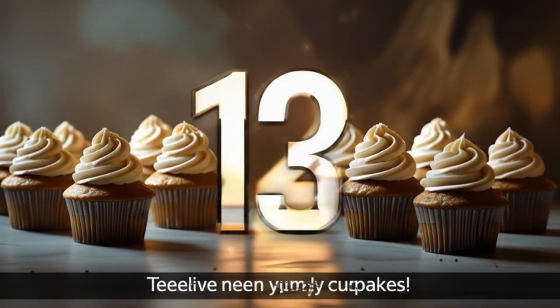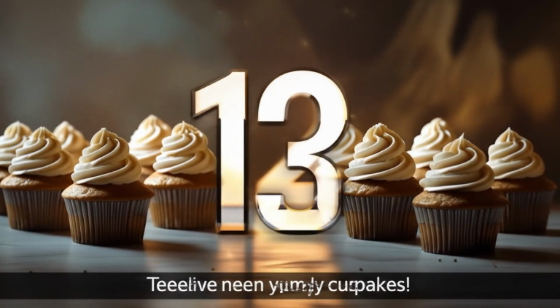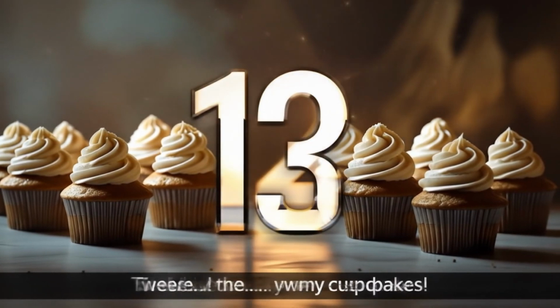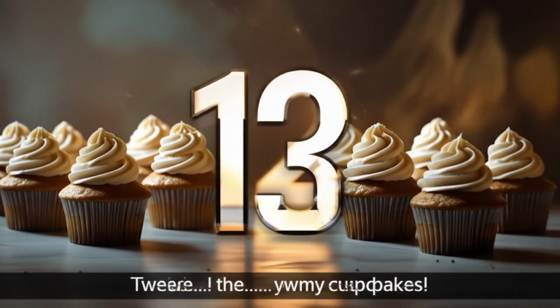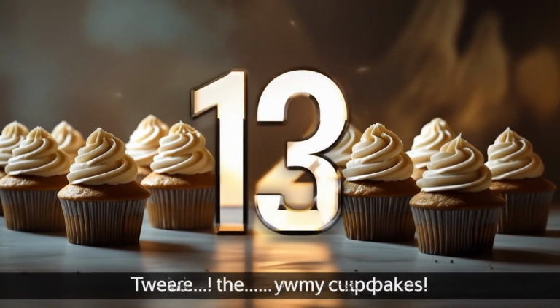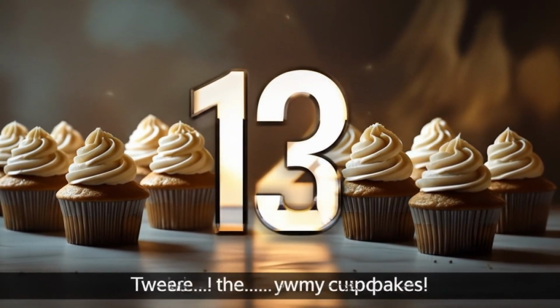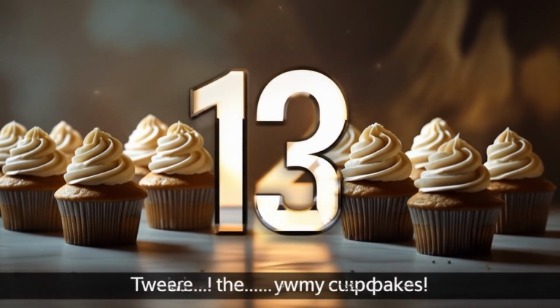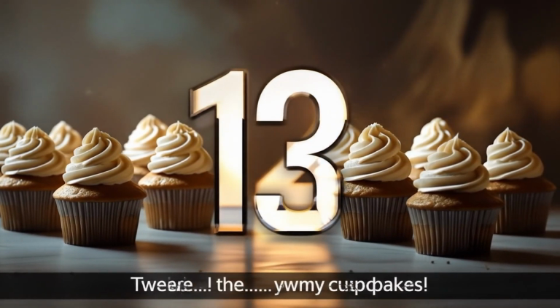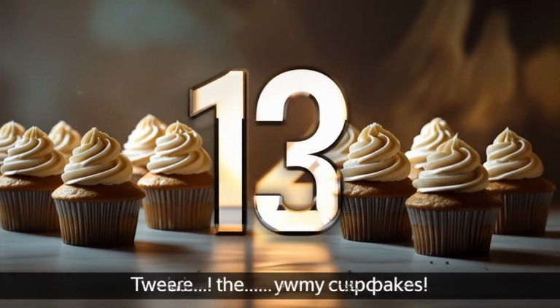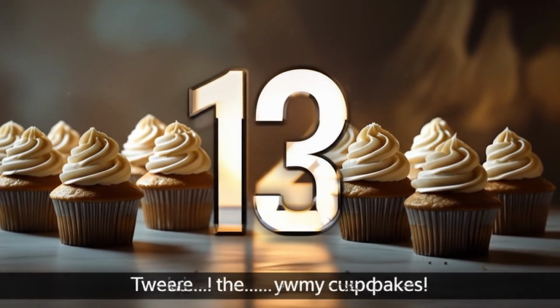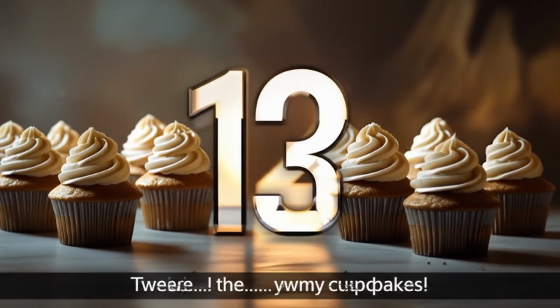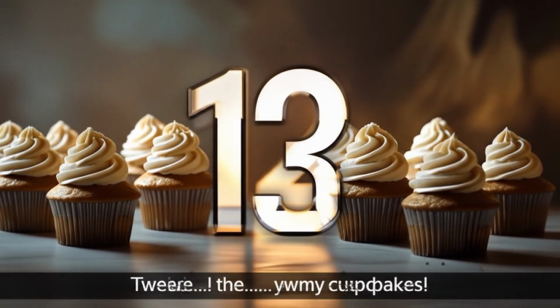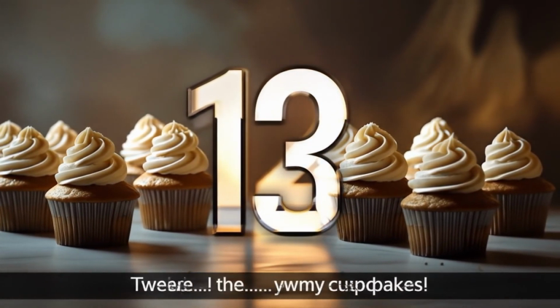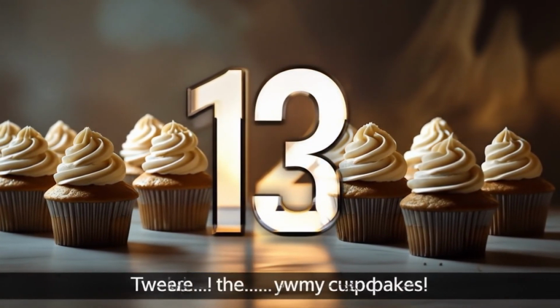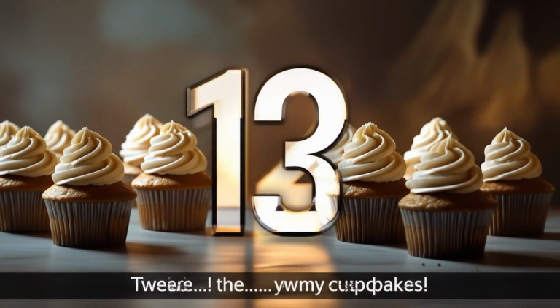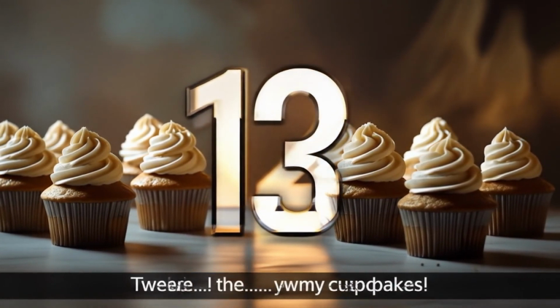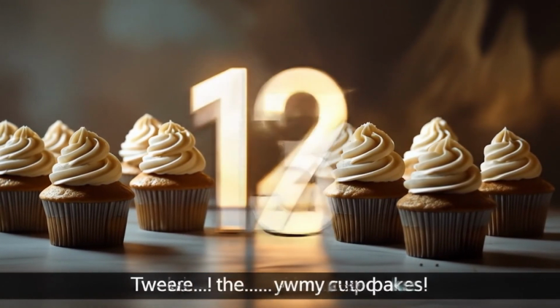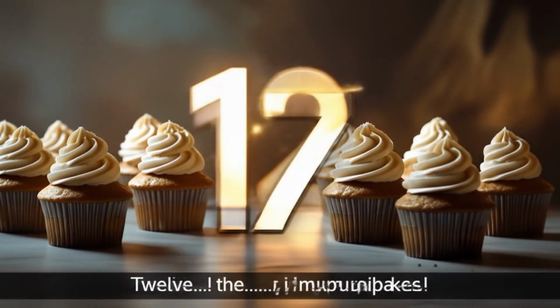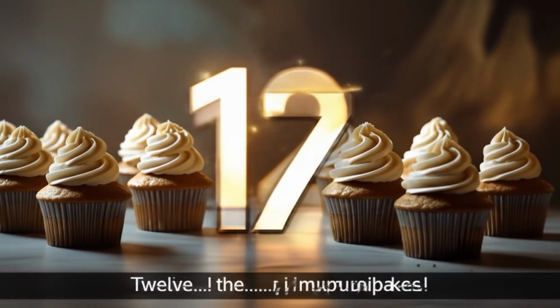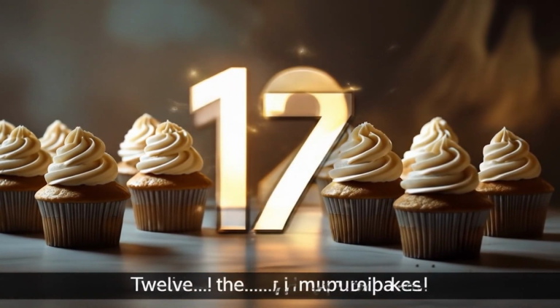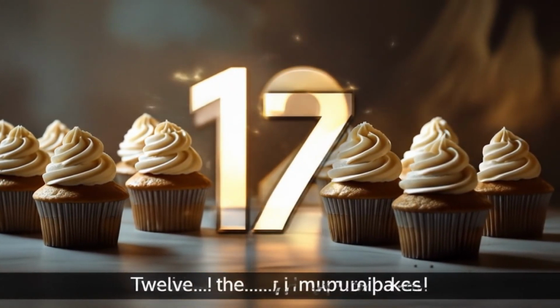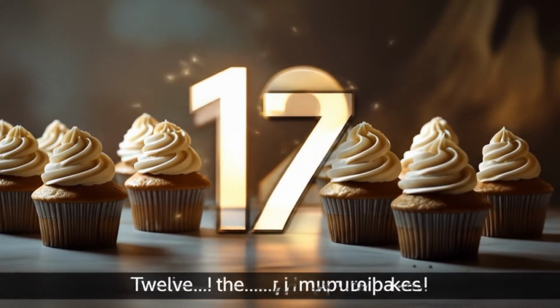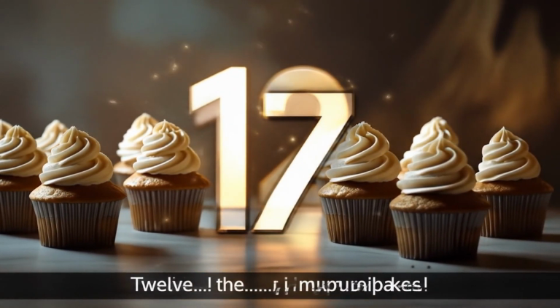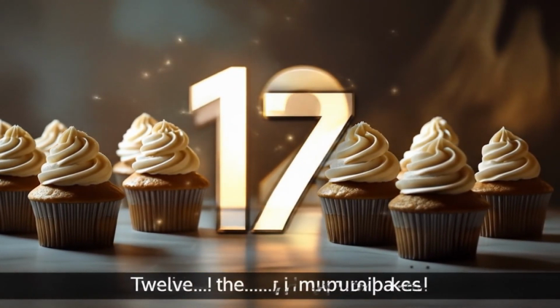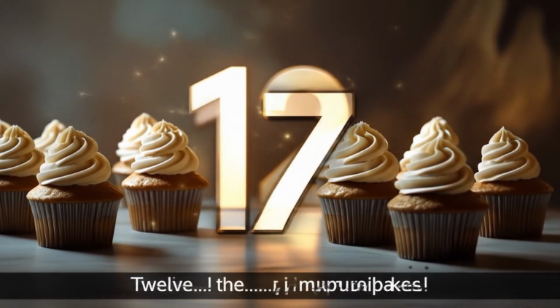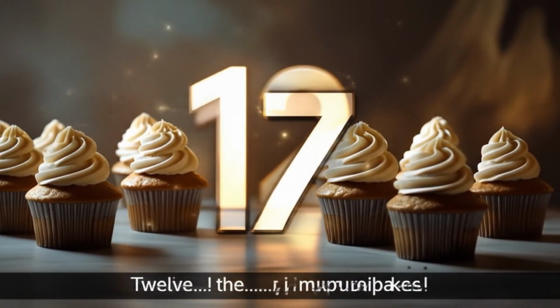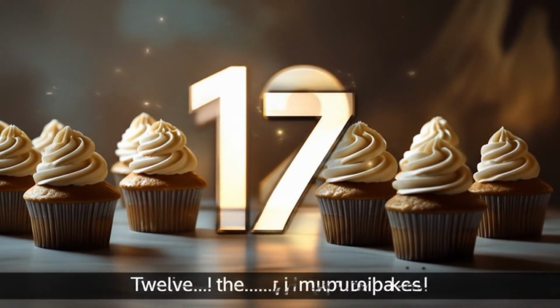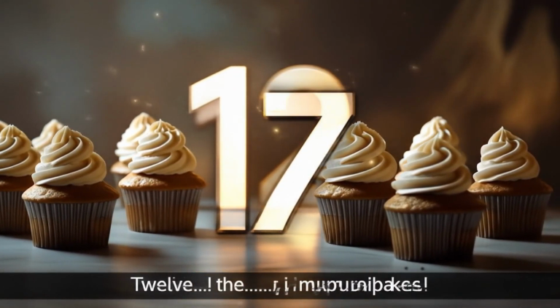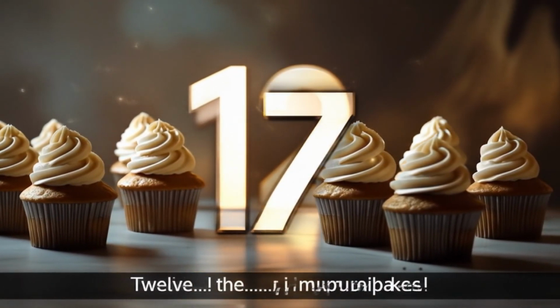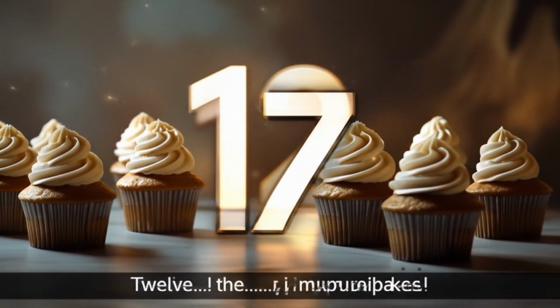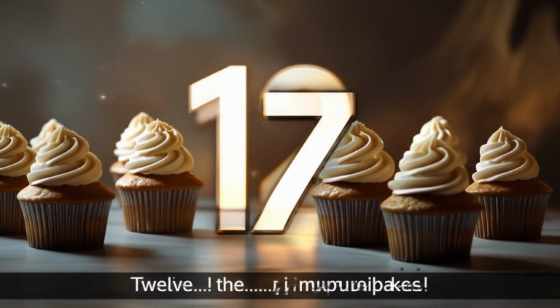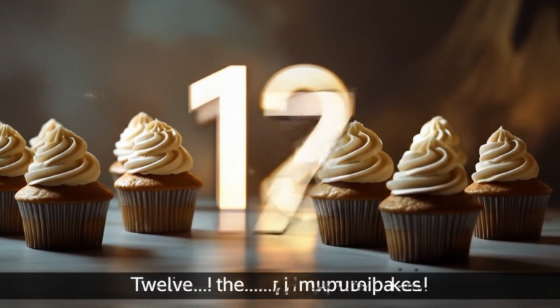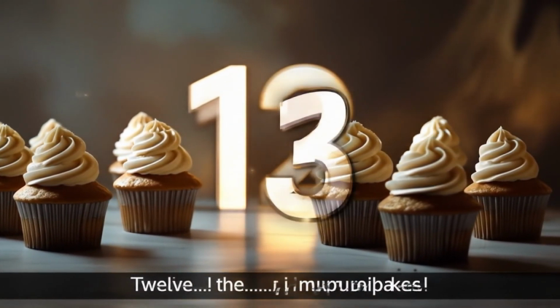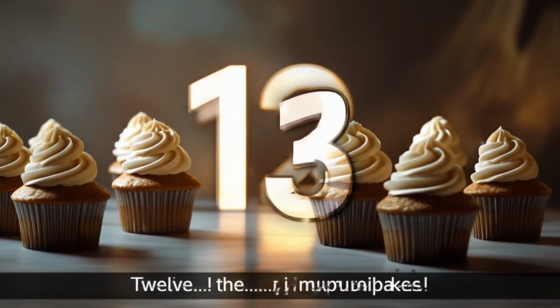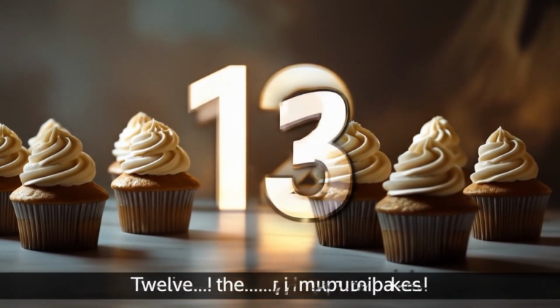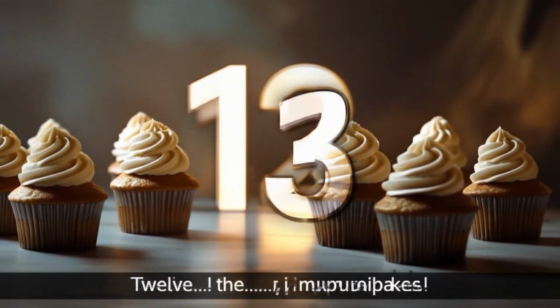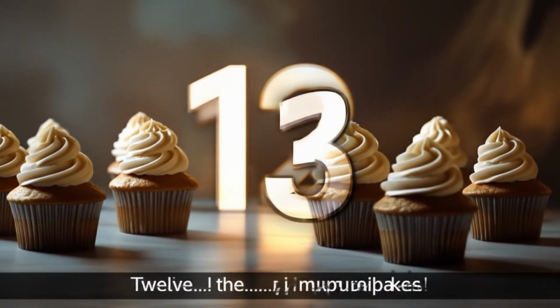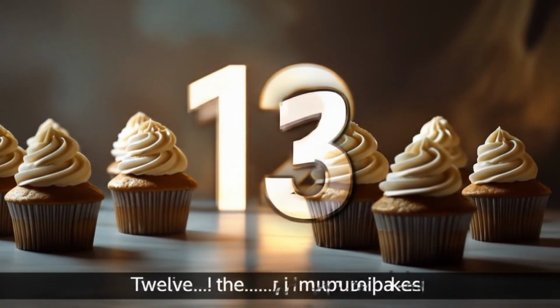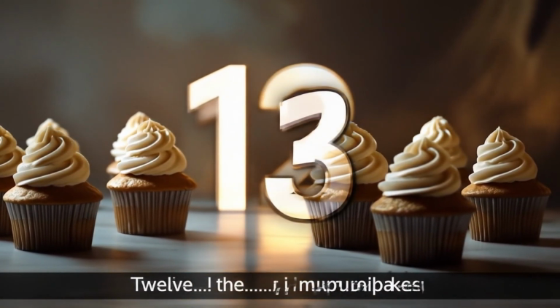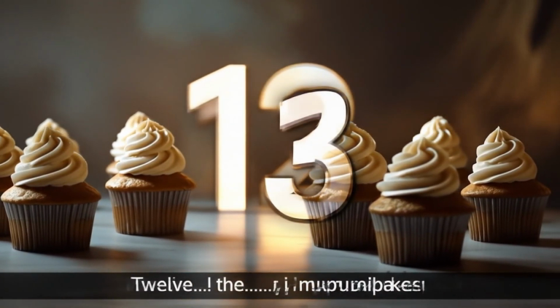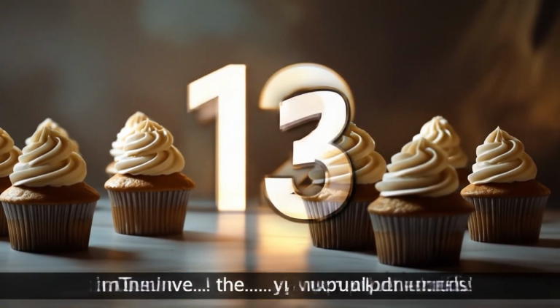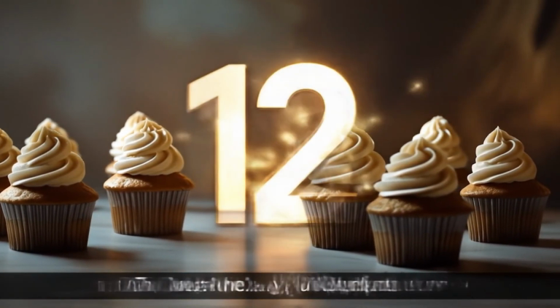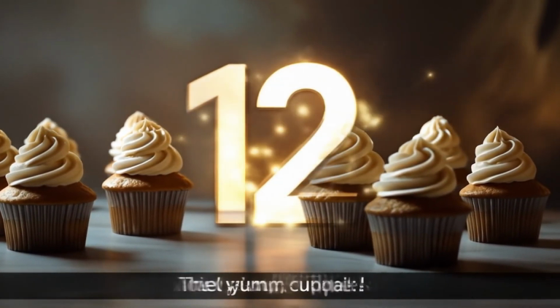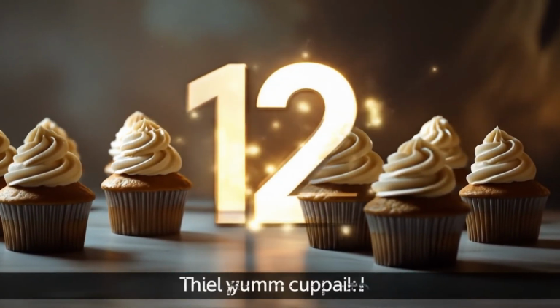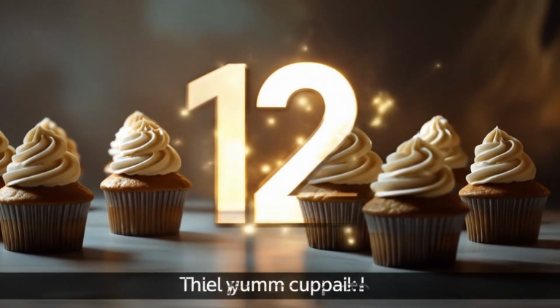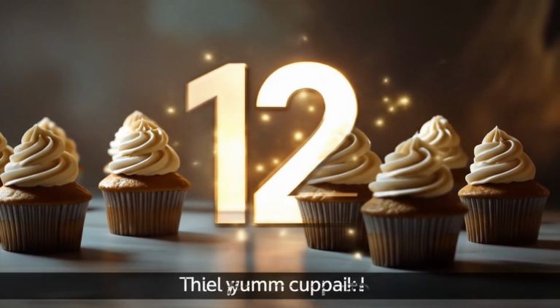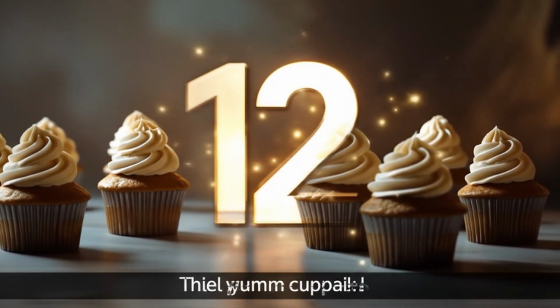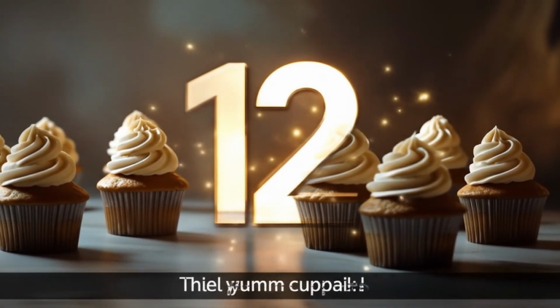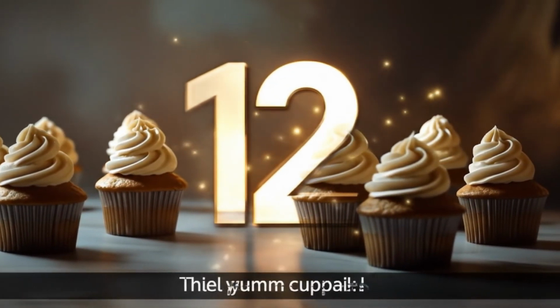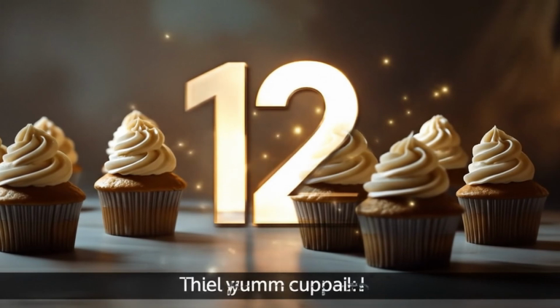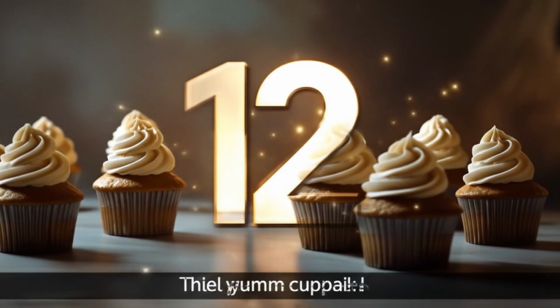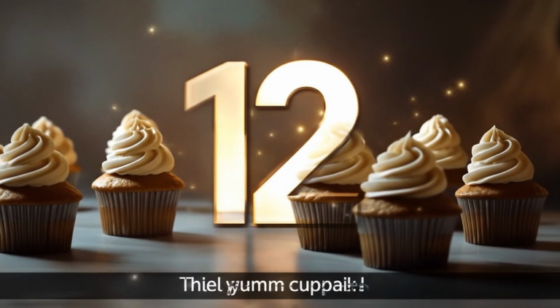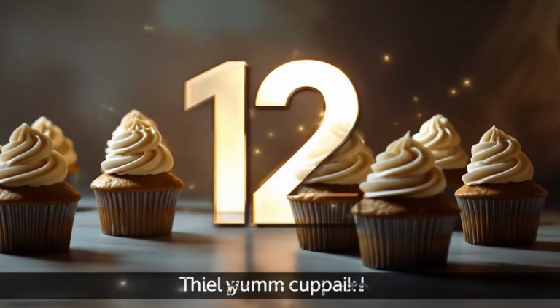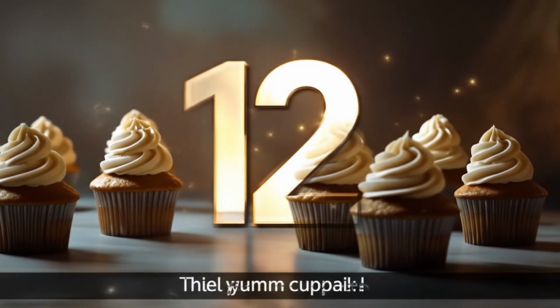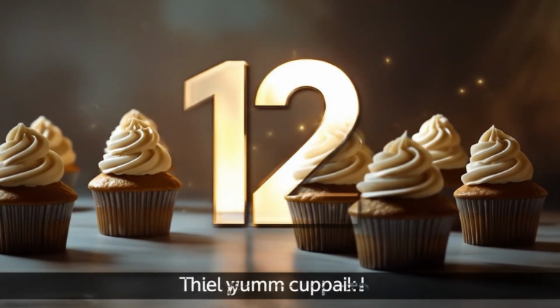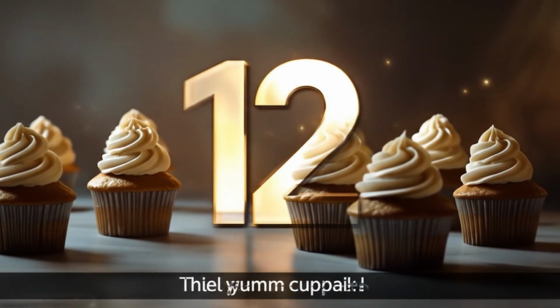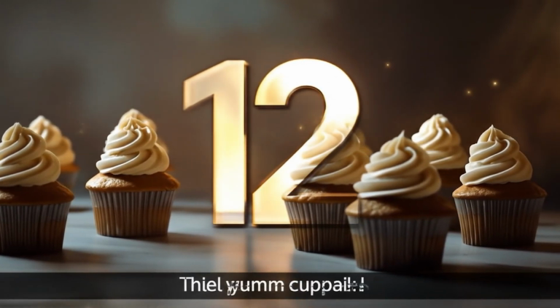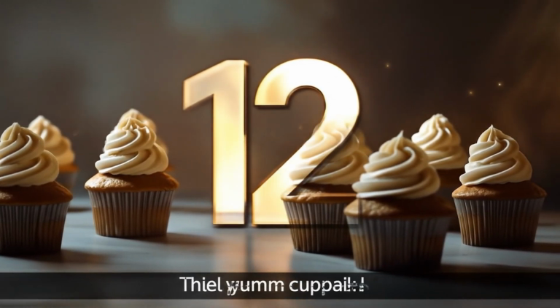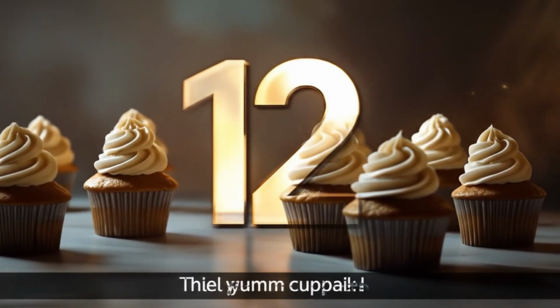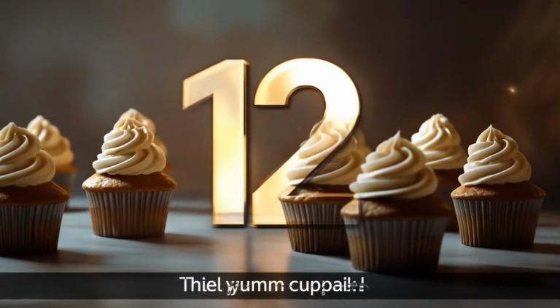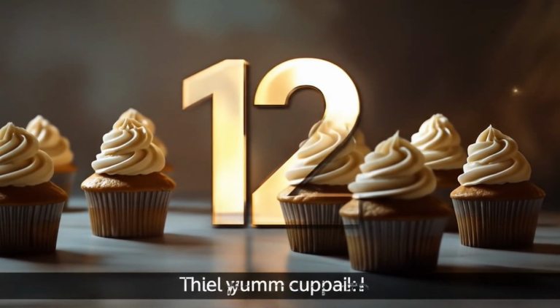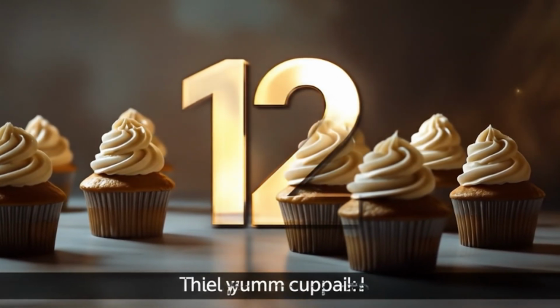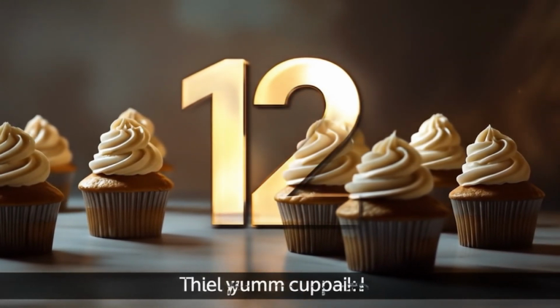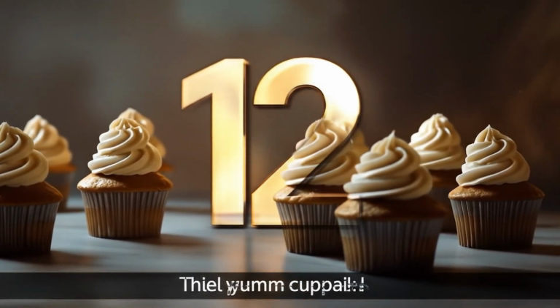Number twelve. Let's count them. One through twelve. Twelve yummy cupcakes.